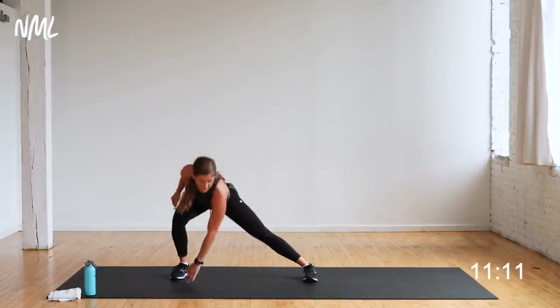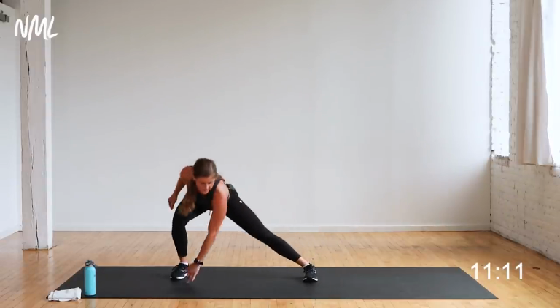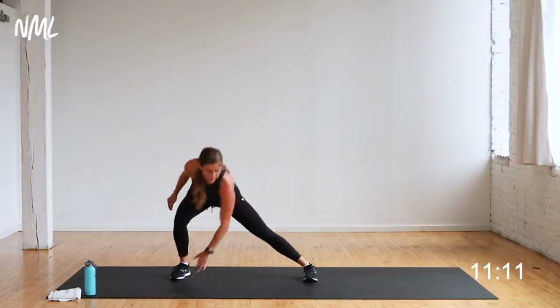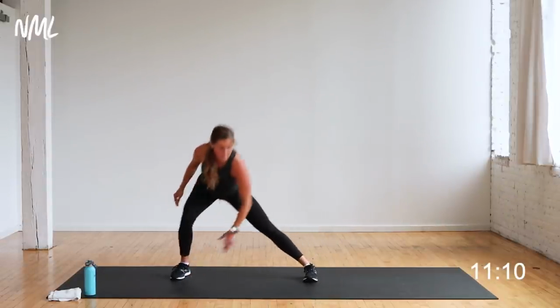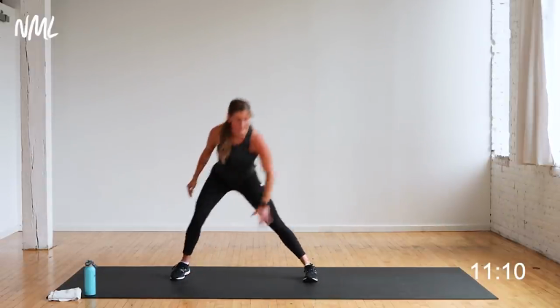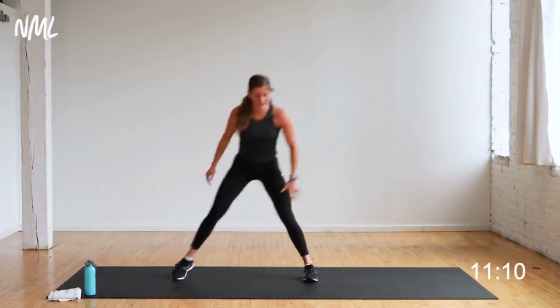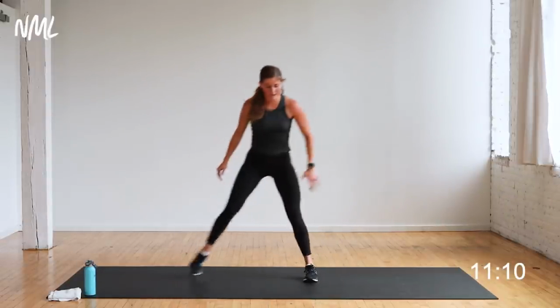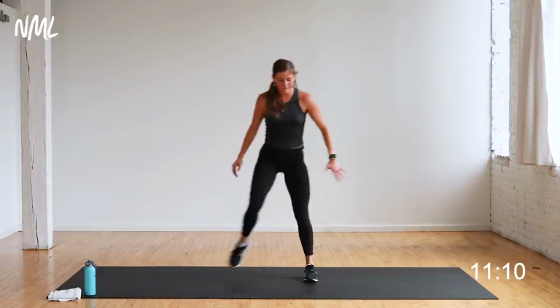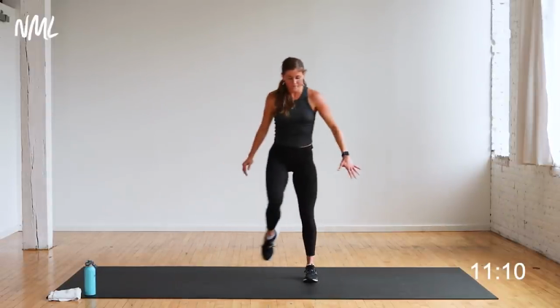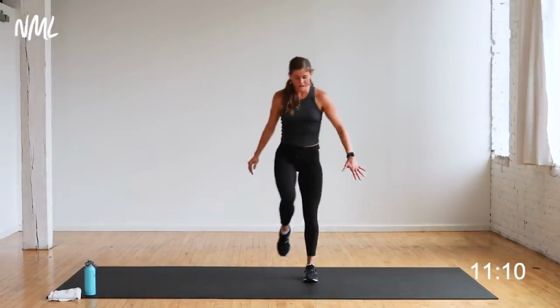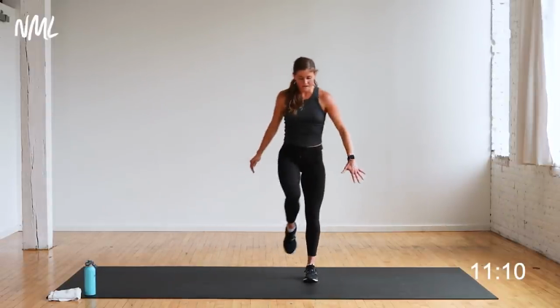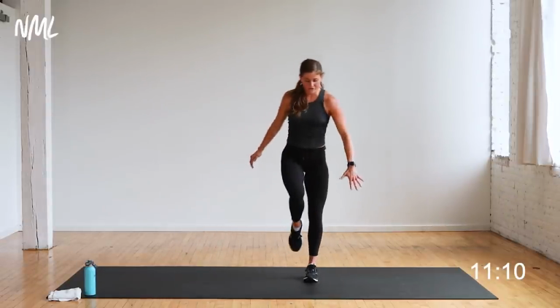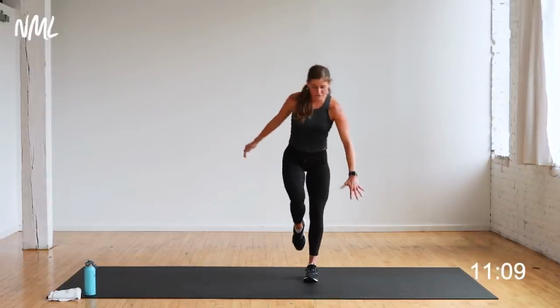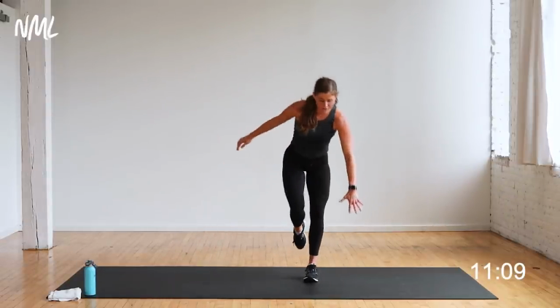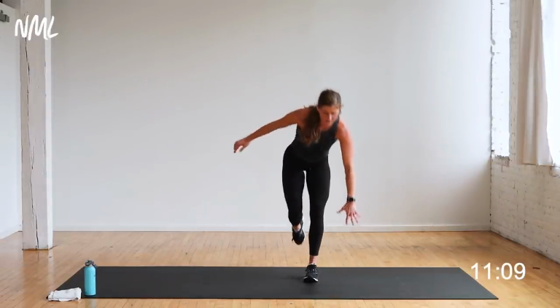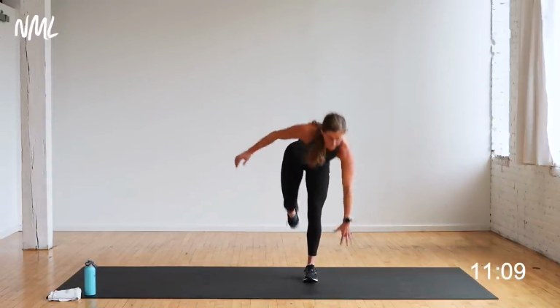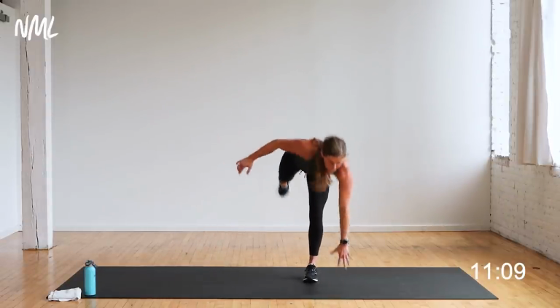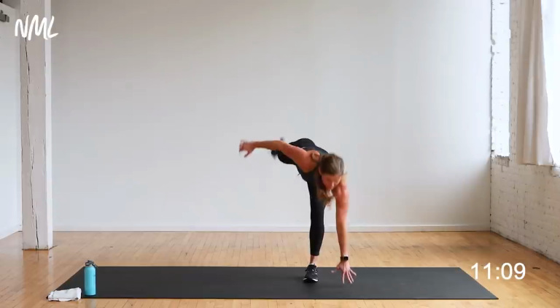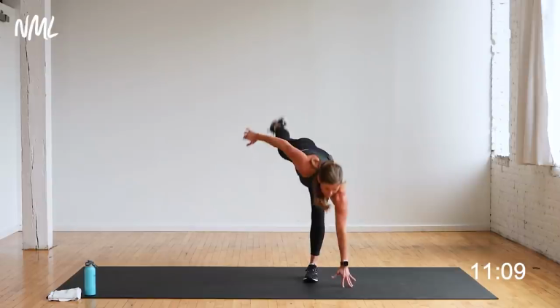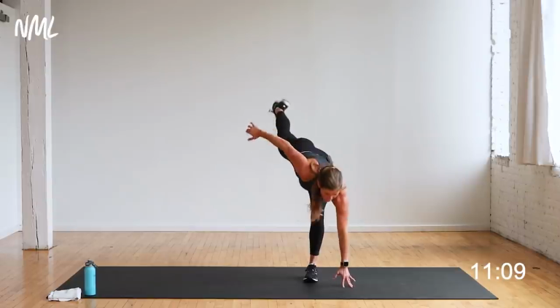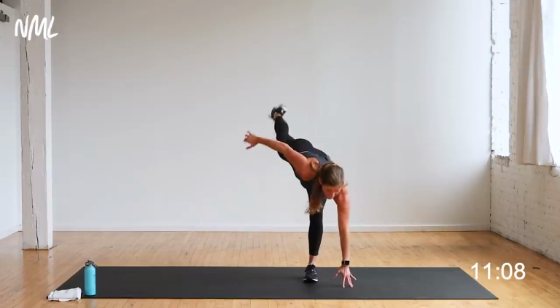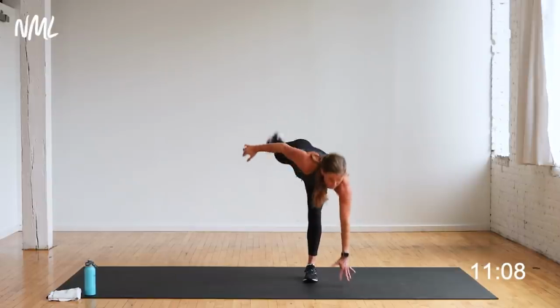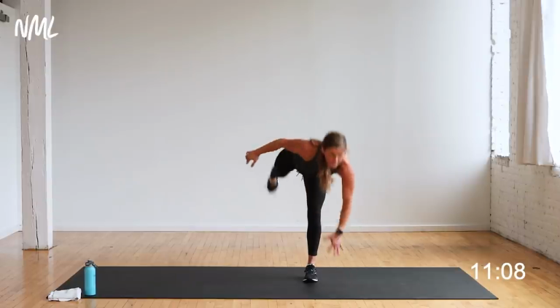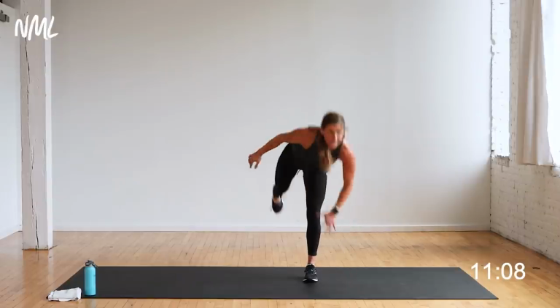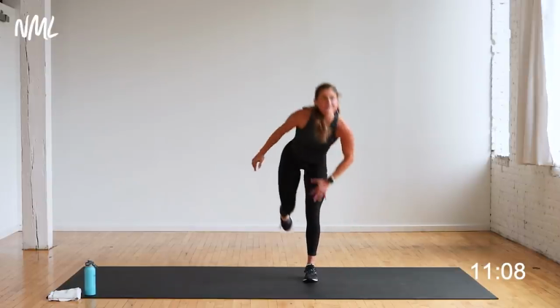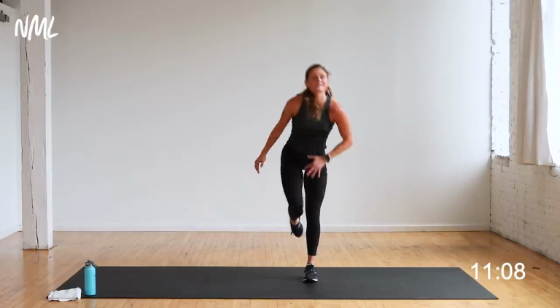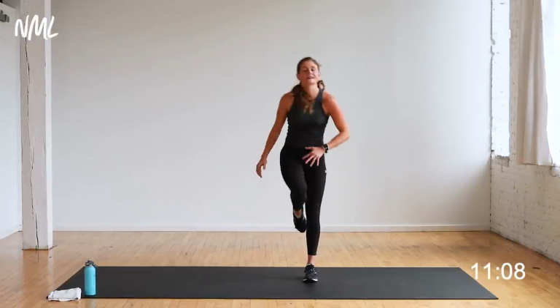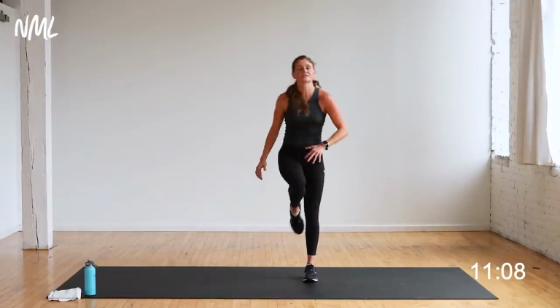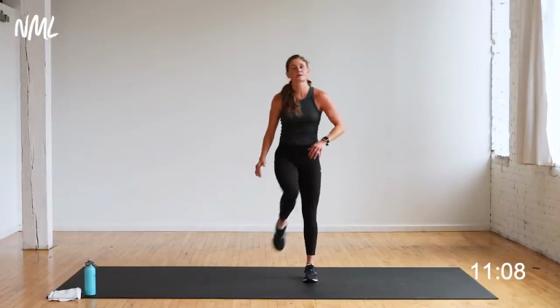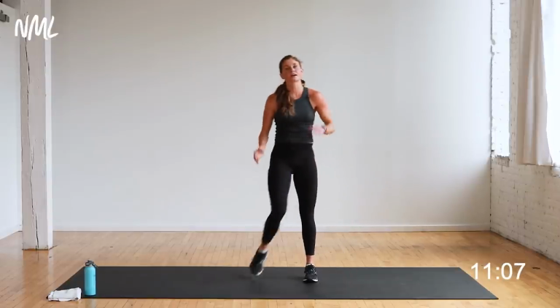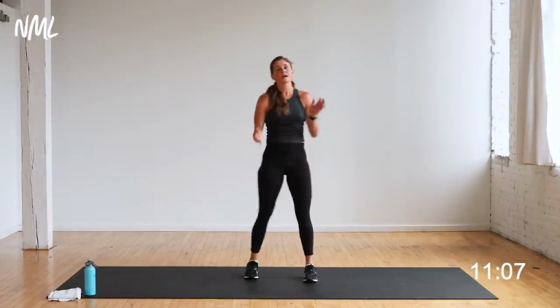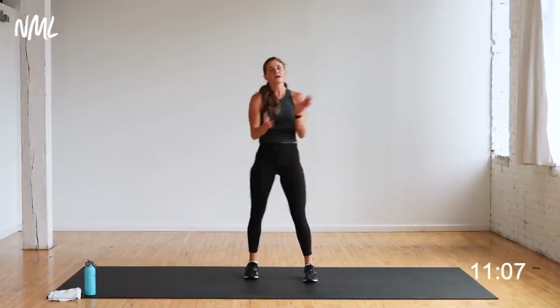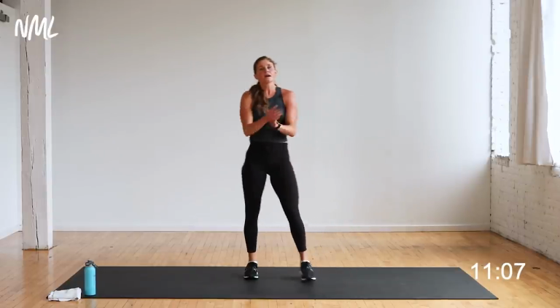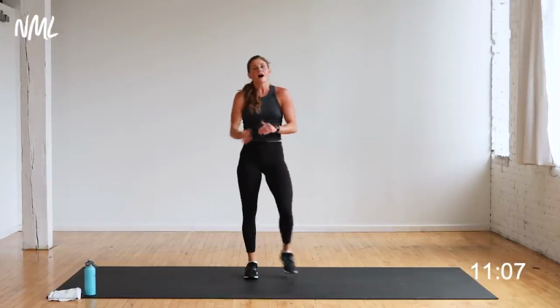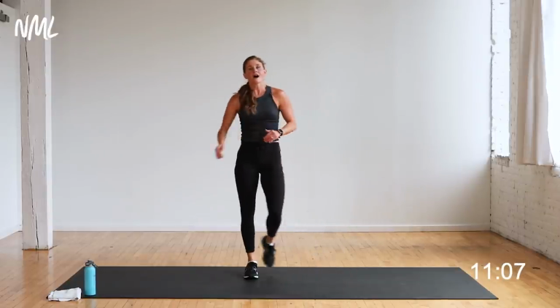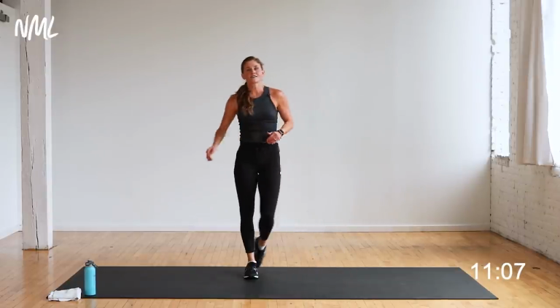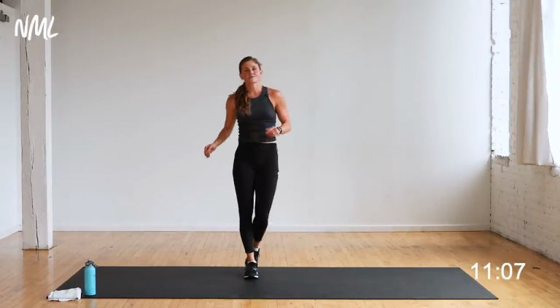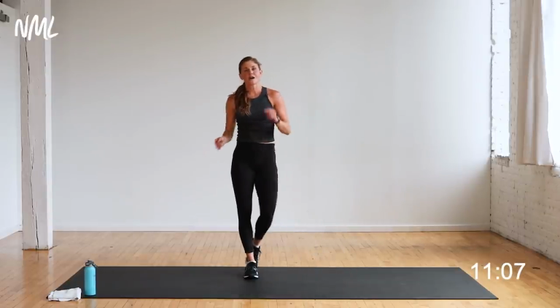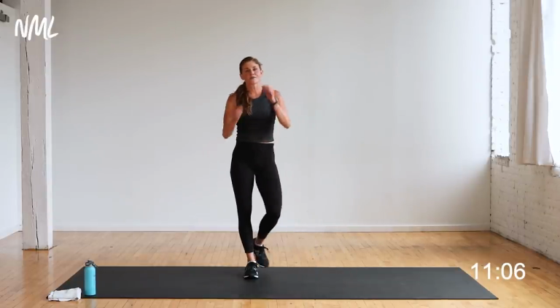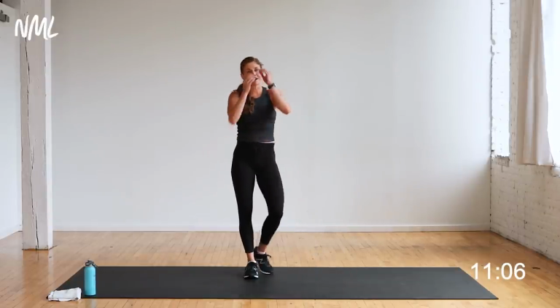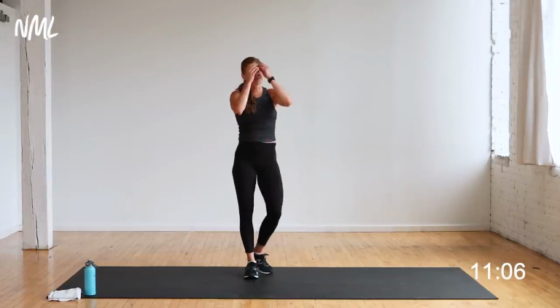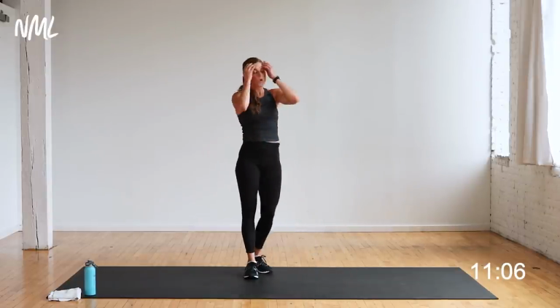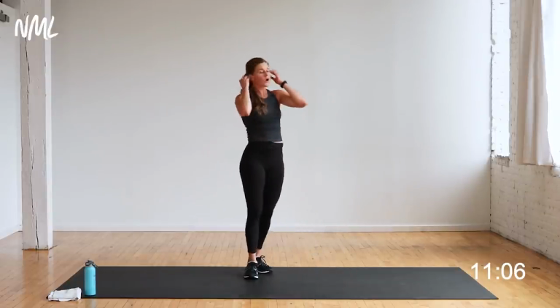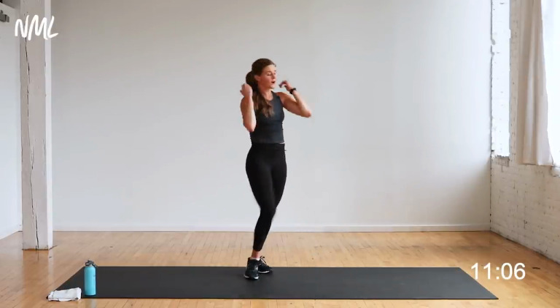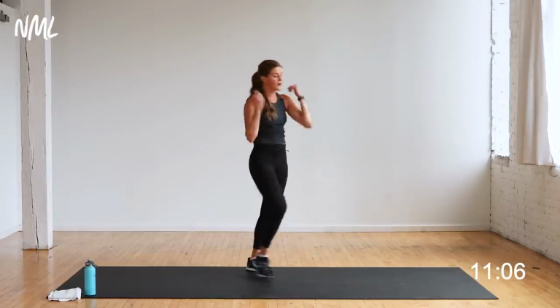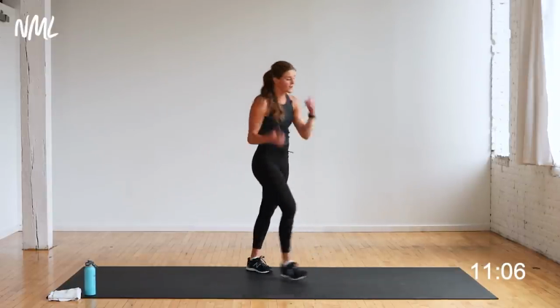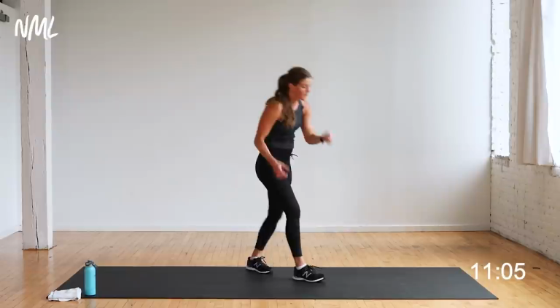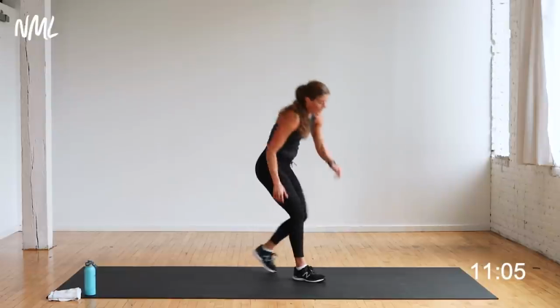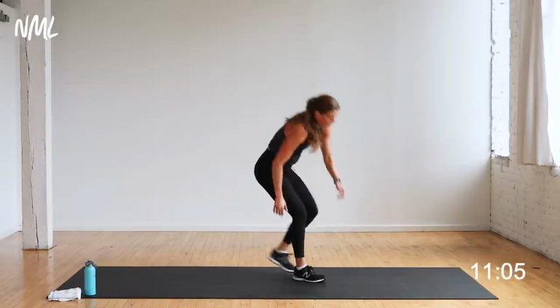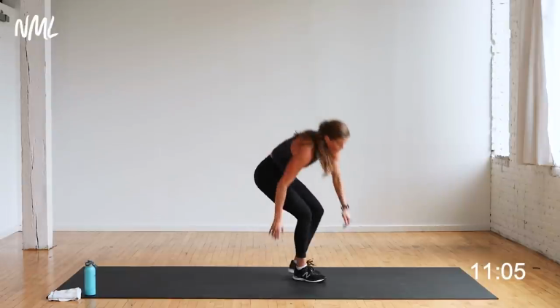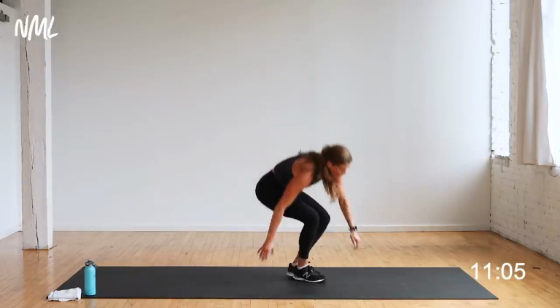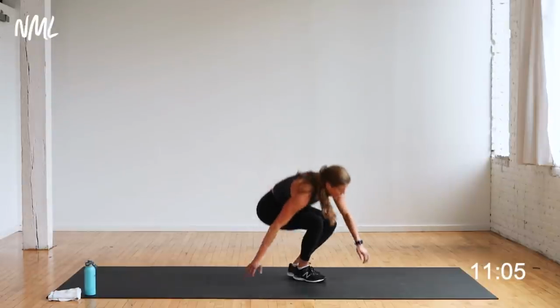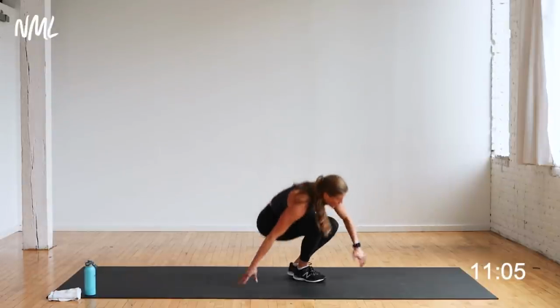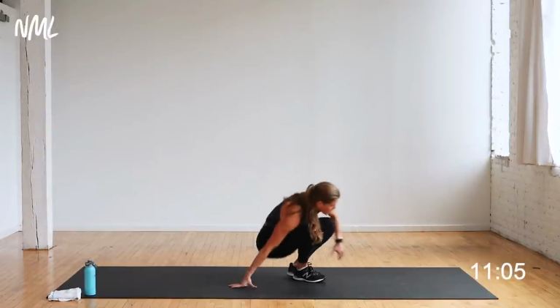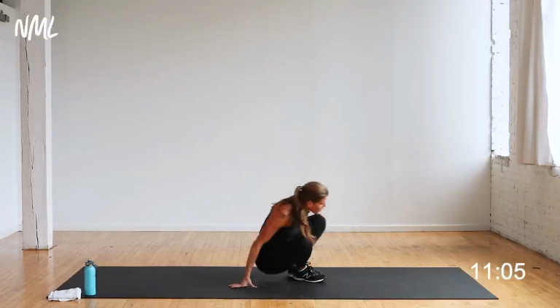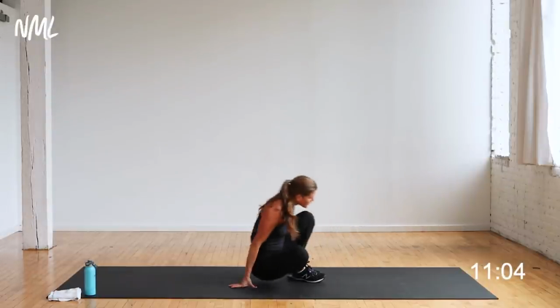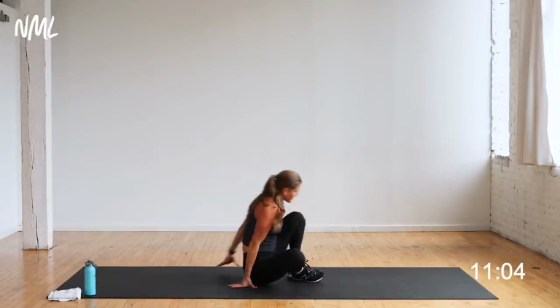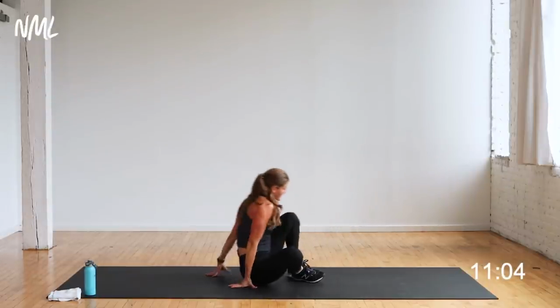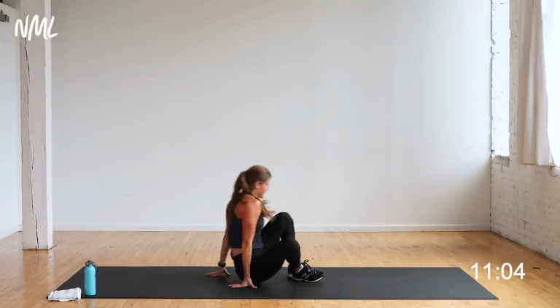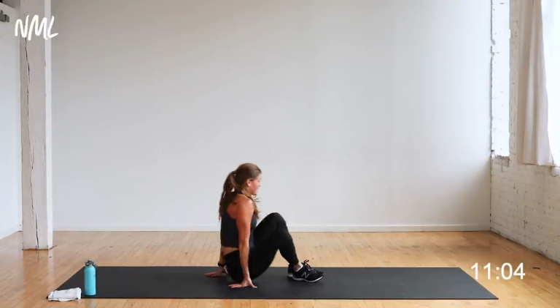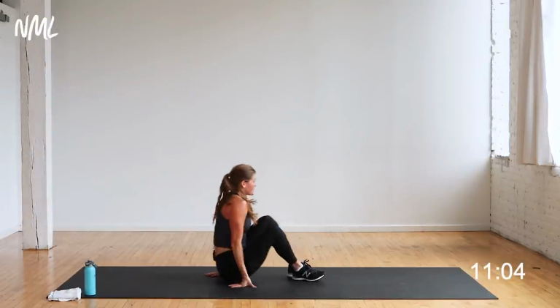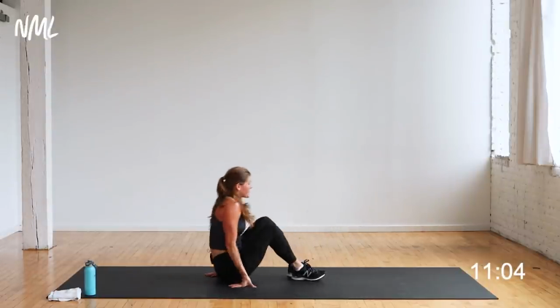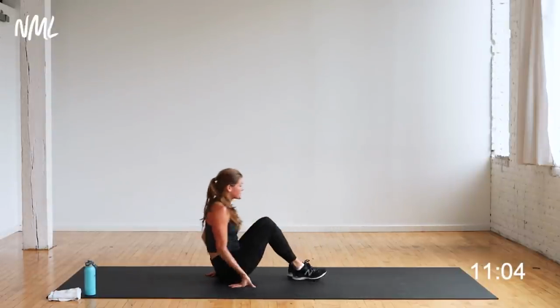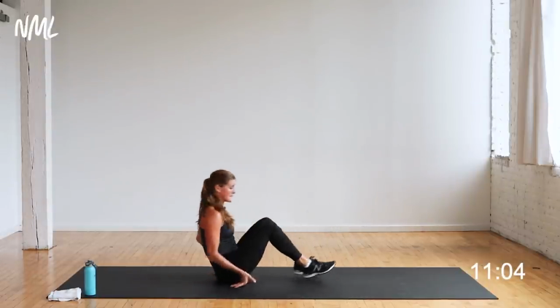You're in the final three — two, and one. Nice work, awesome job. Core, core, core. Find that boat pose.